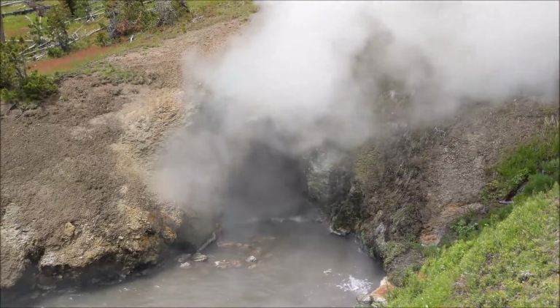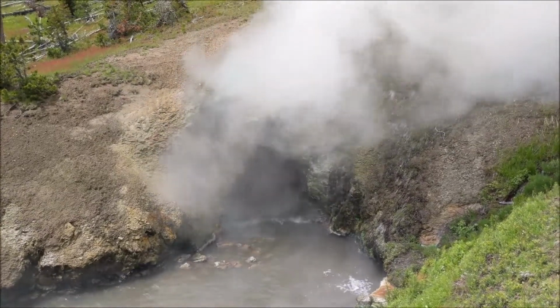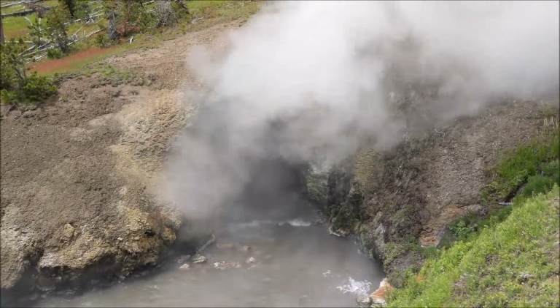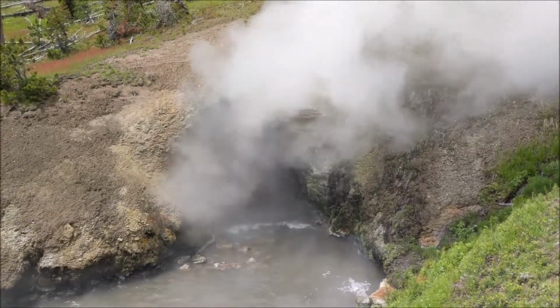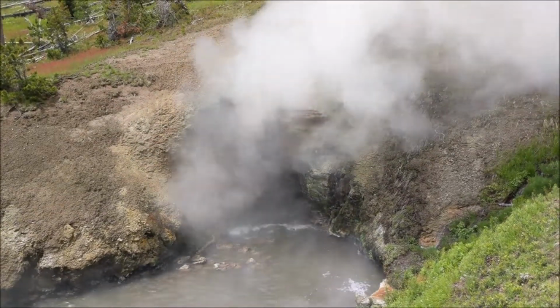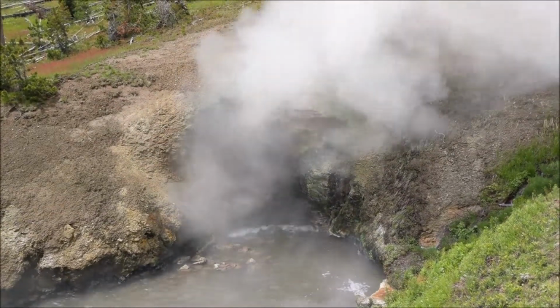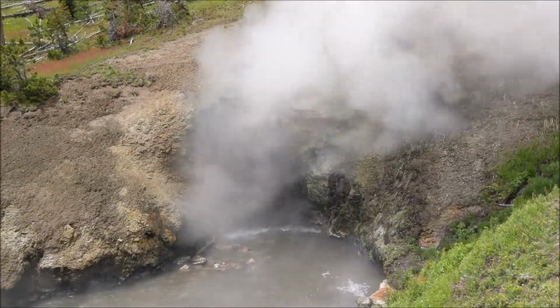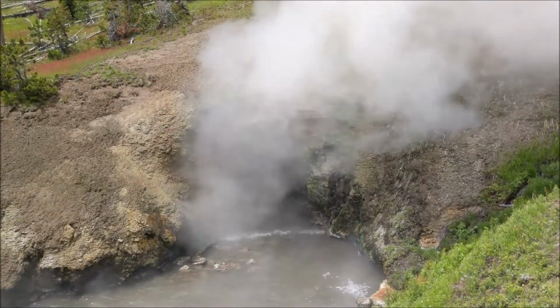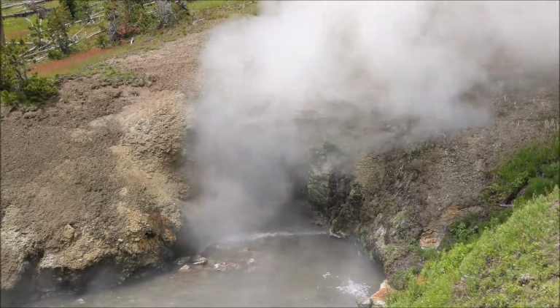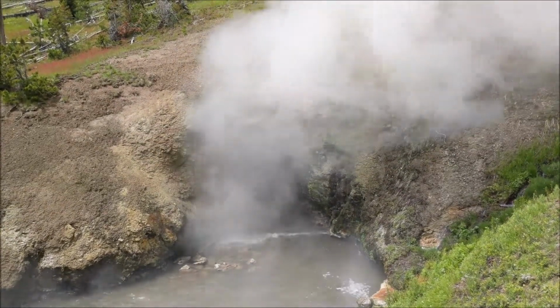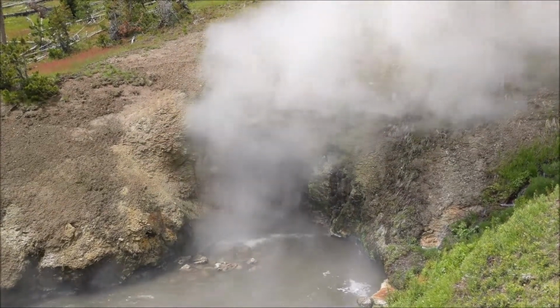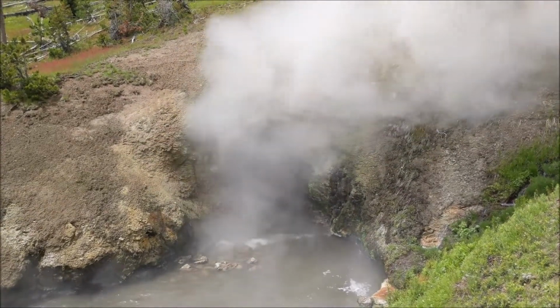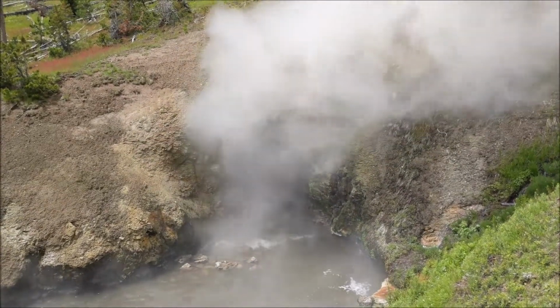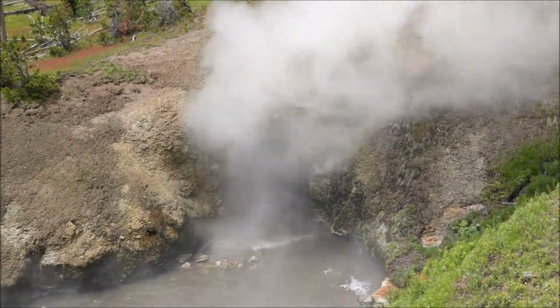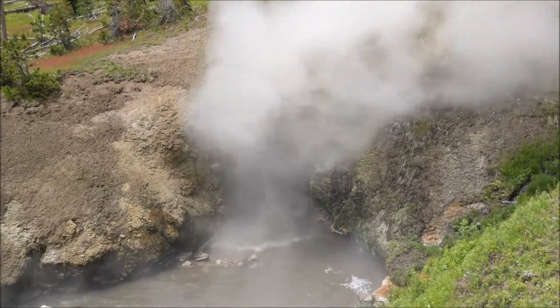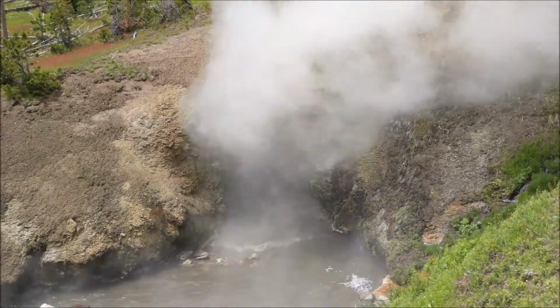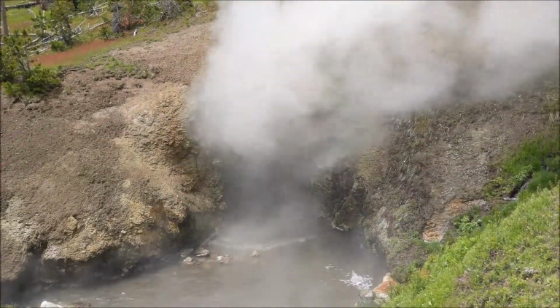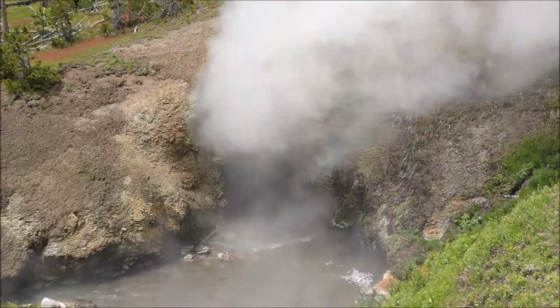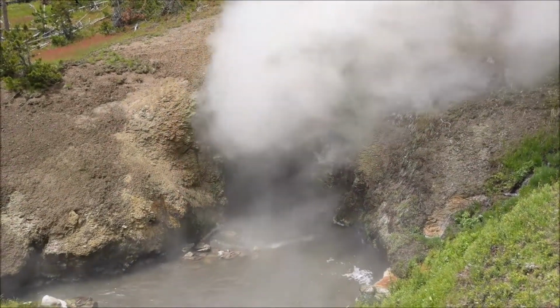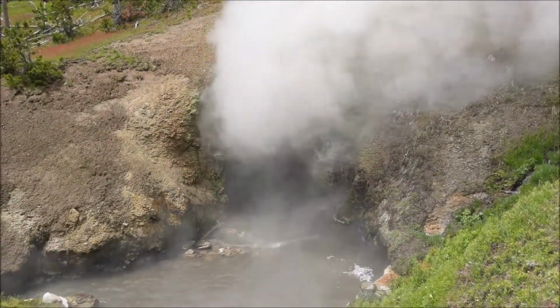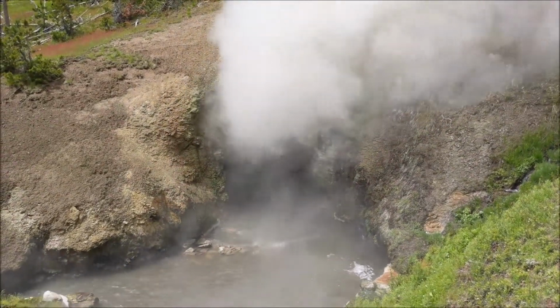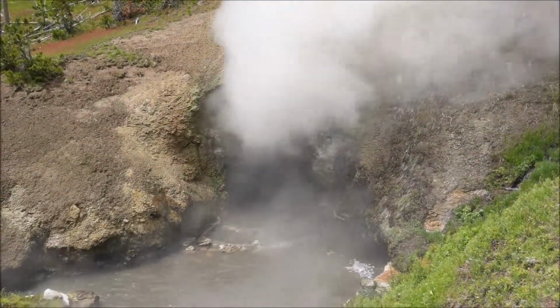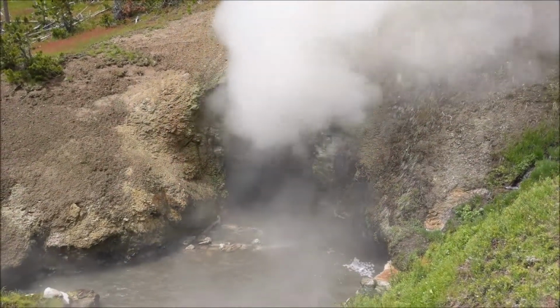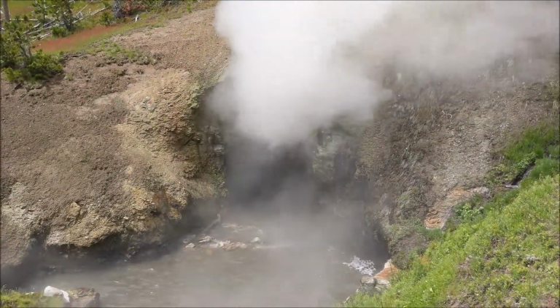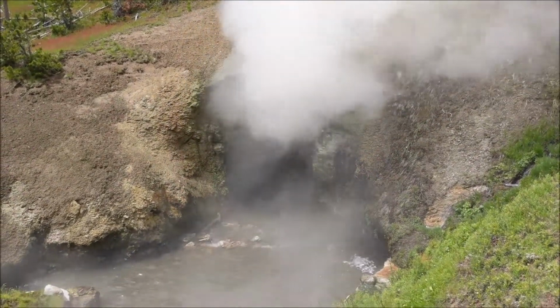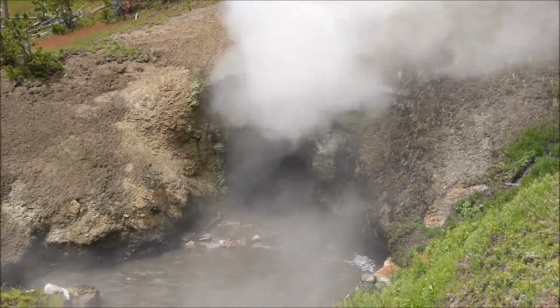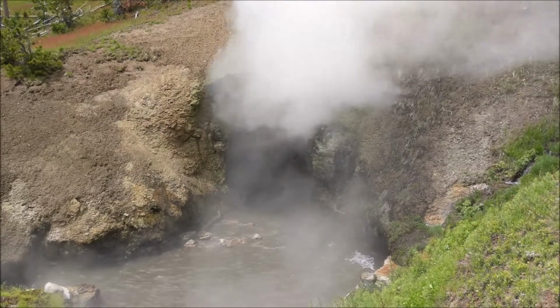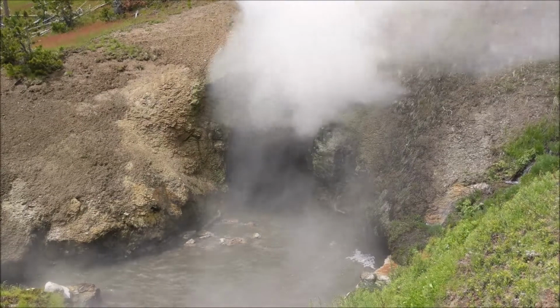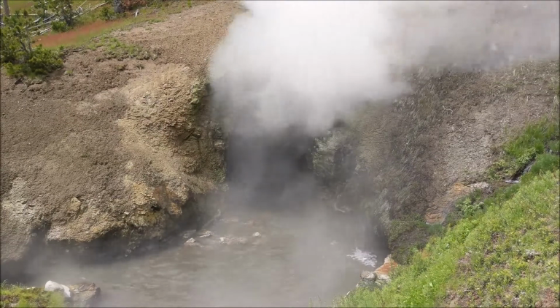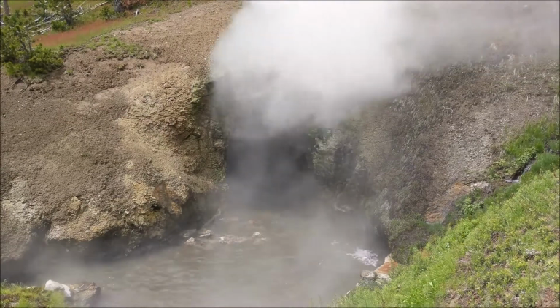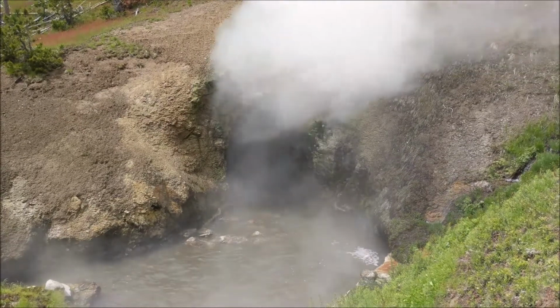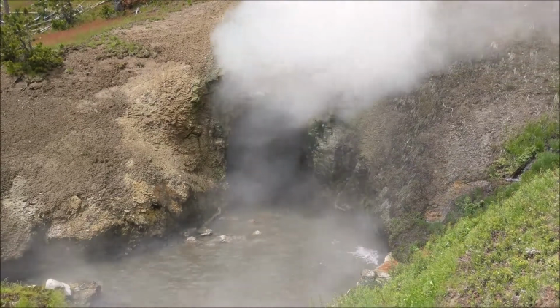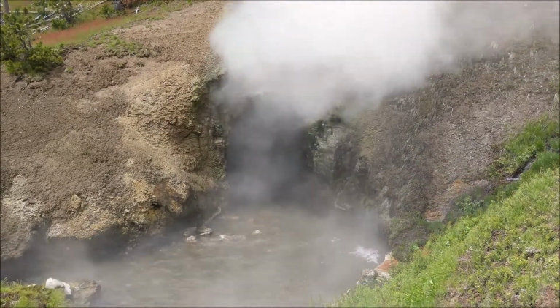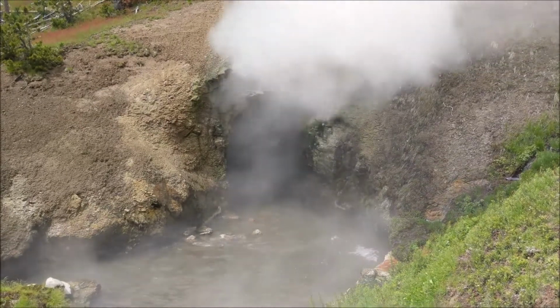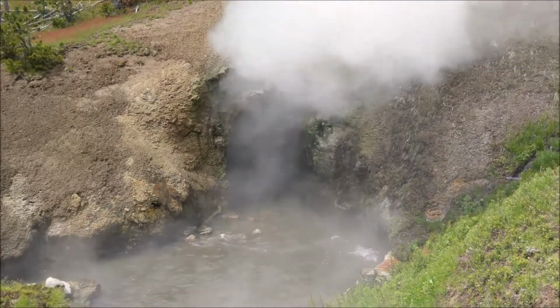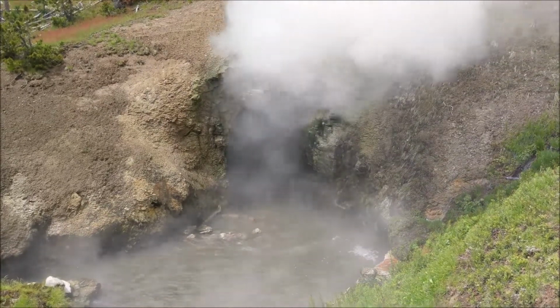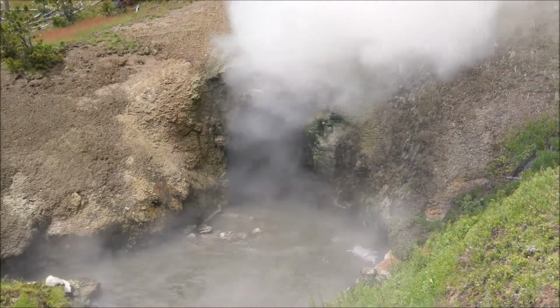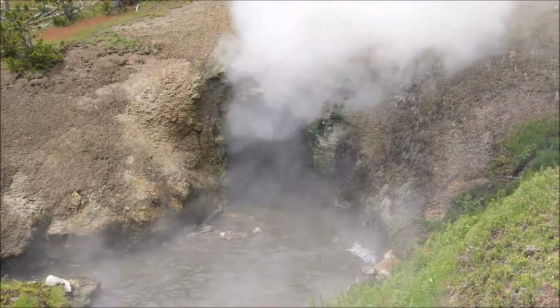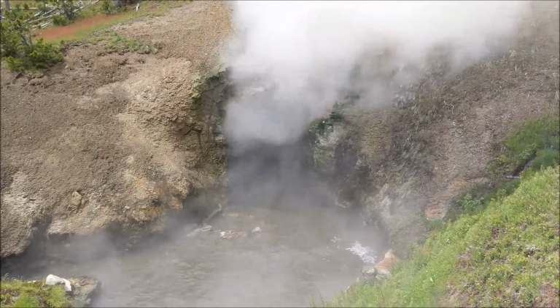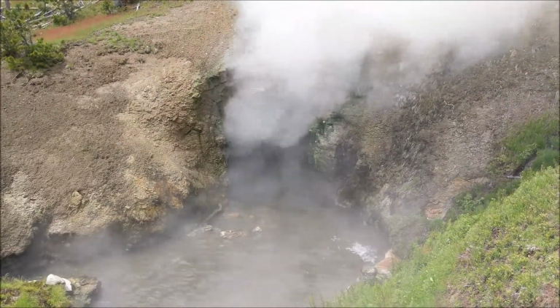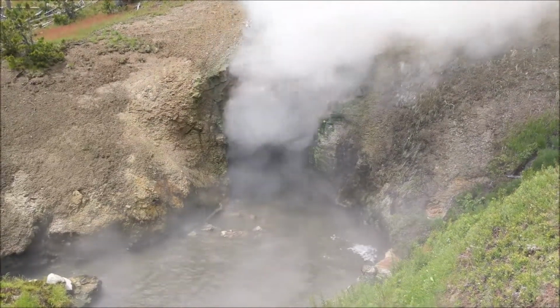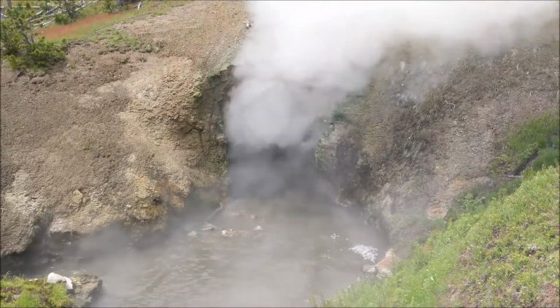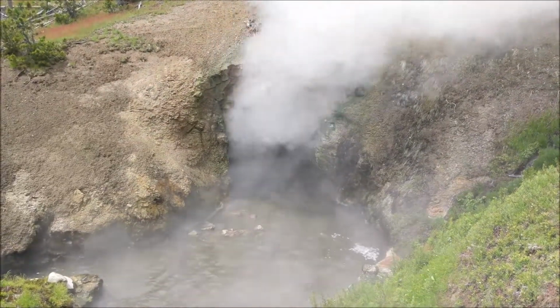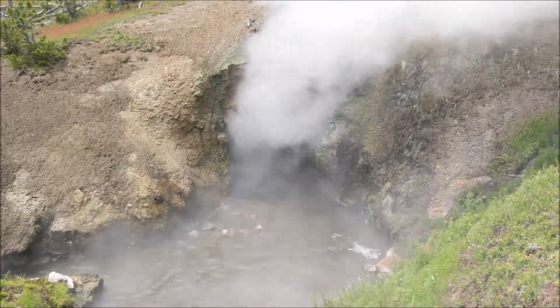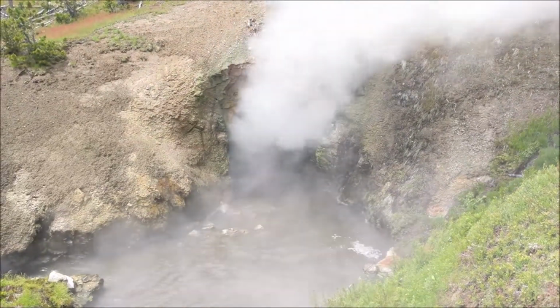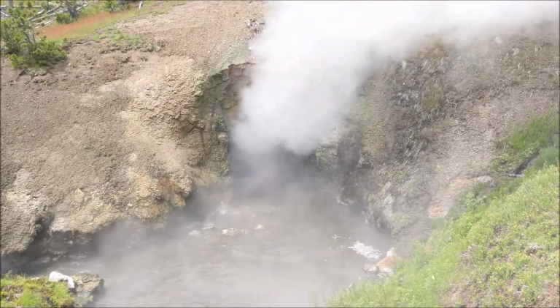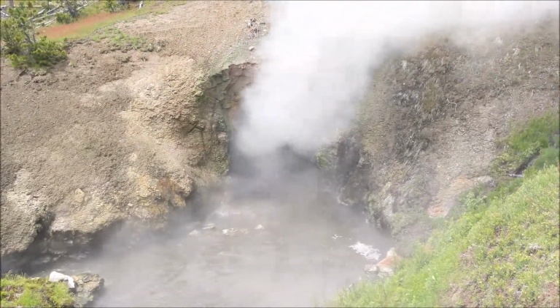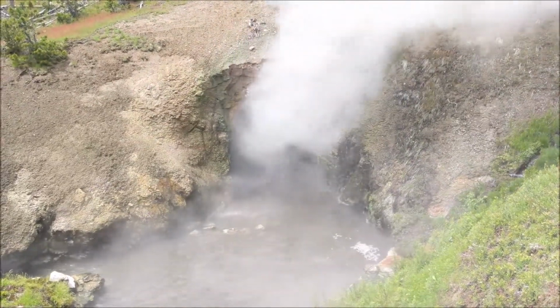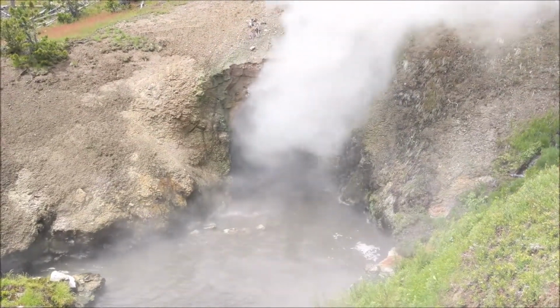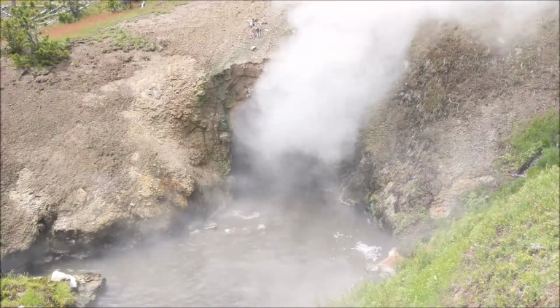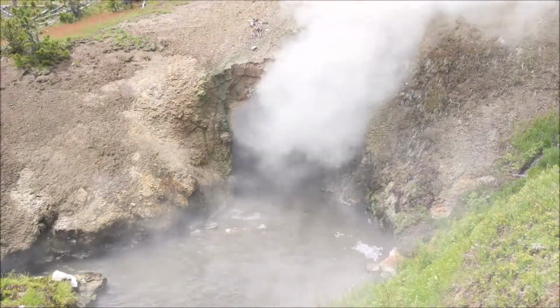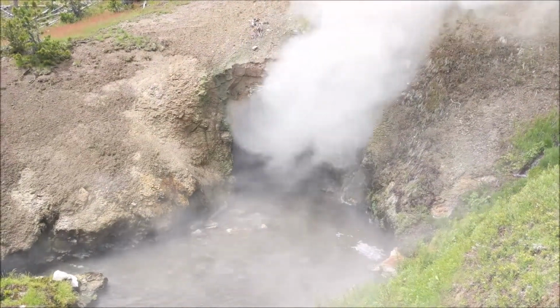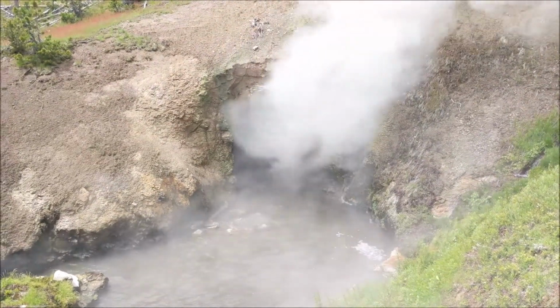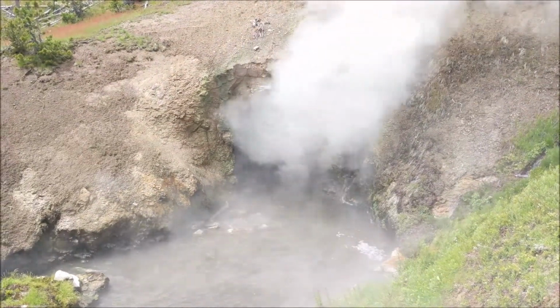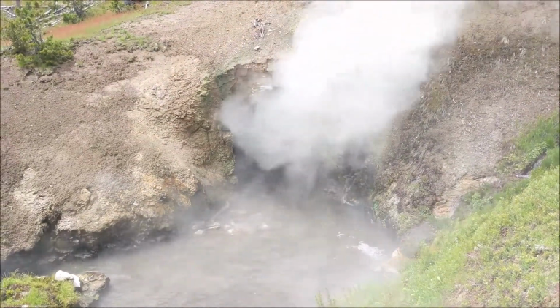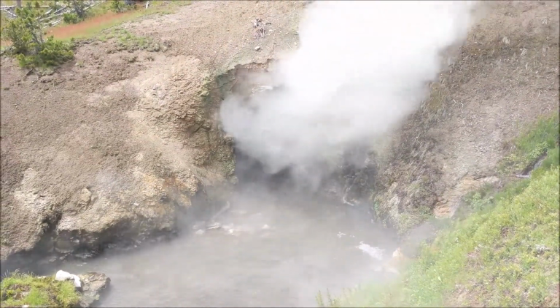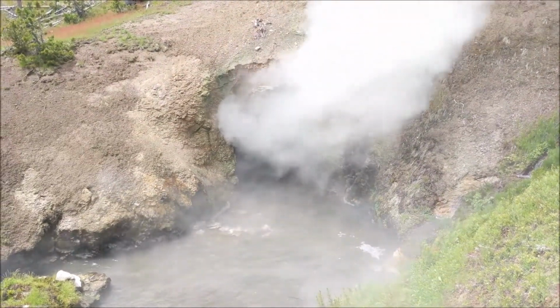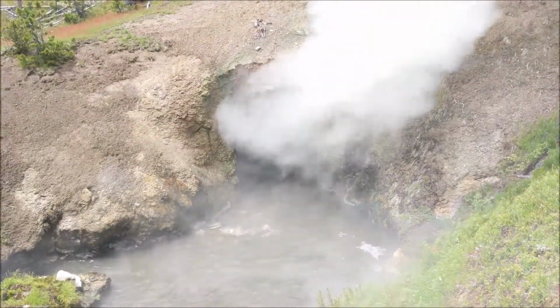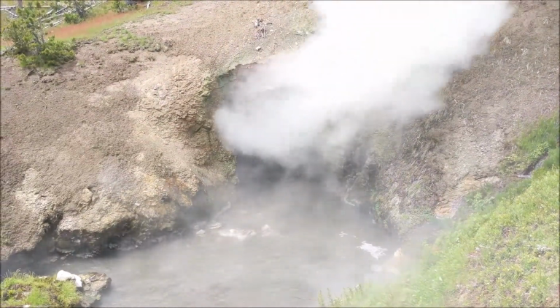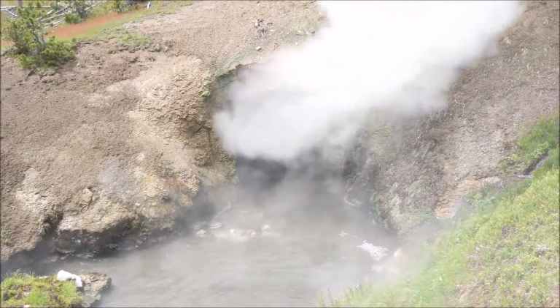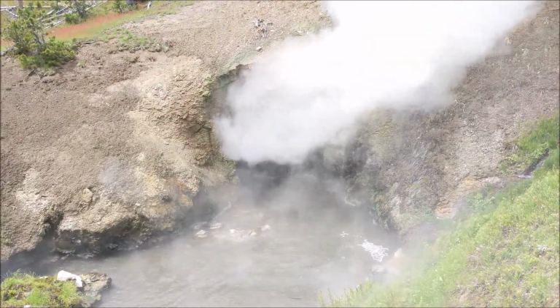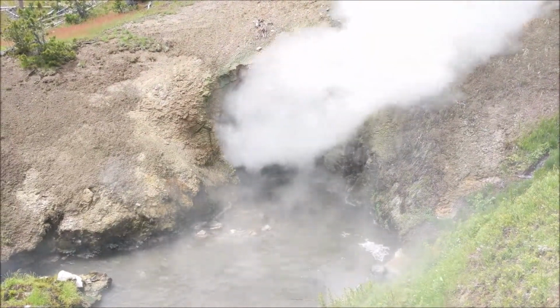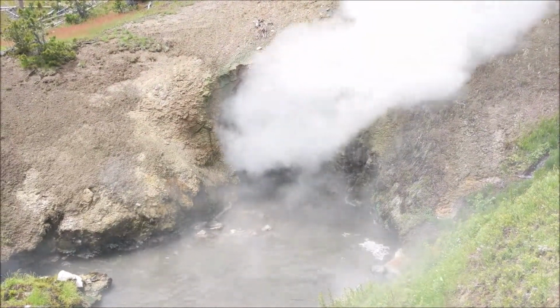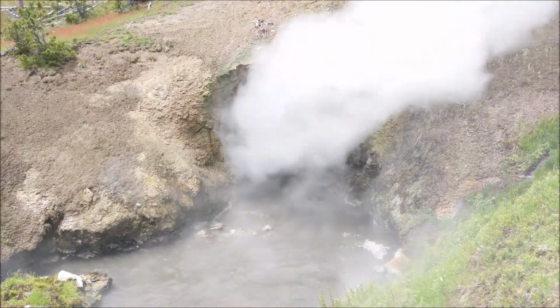There's a little waterfall nearby — can you hear that? Neato.